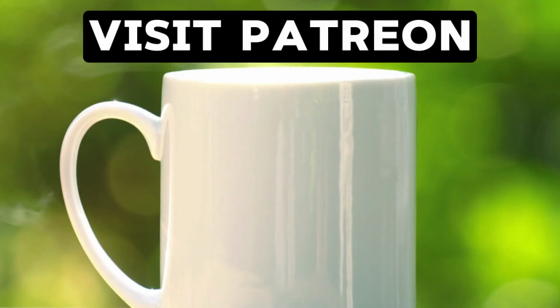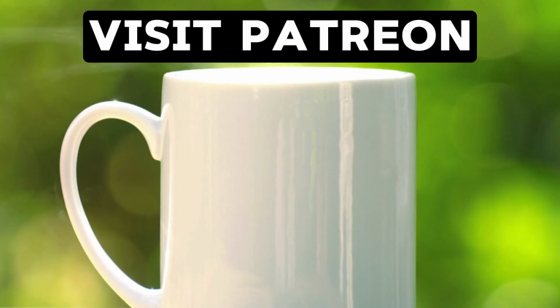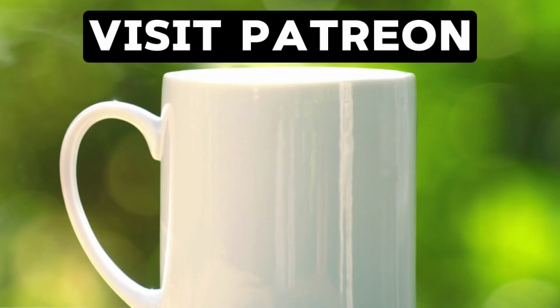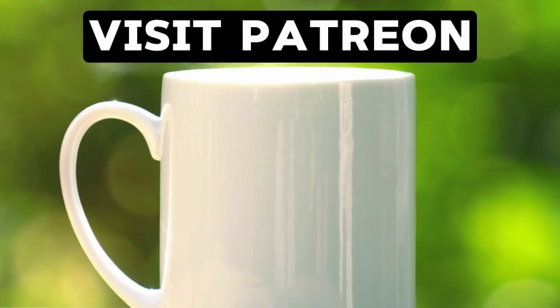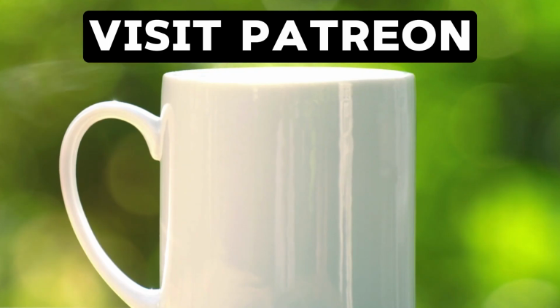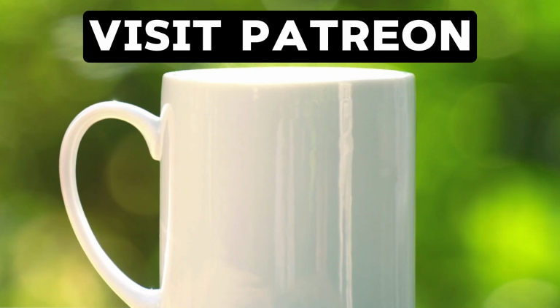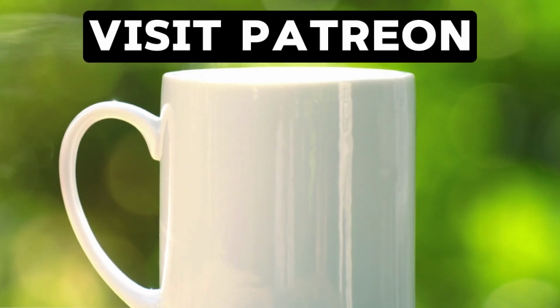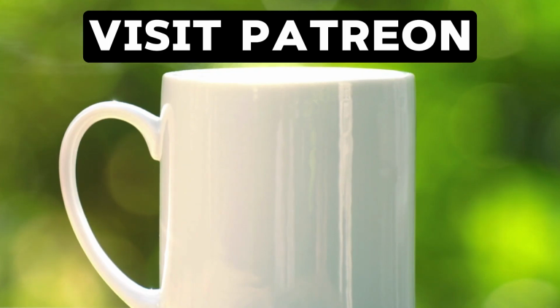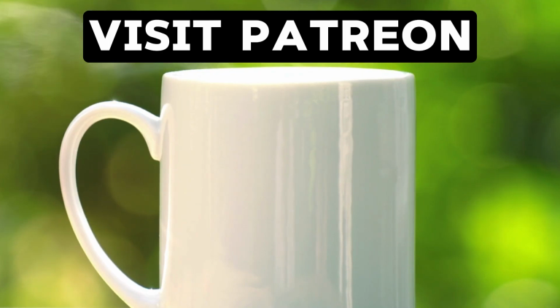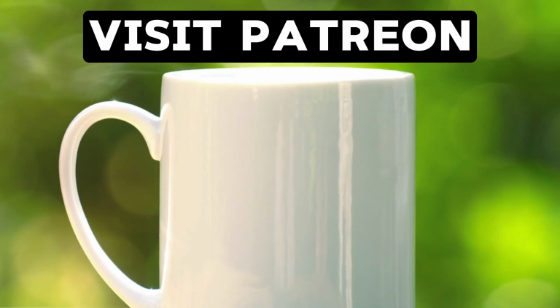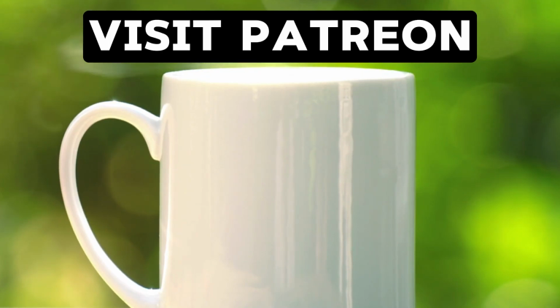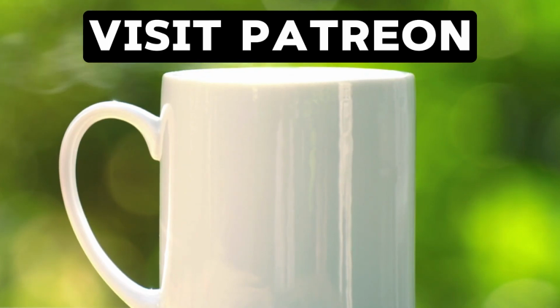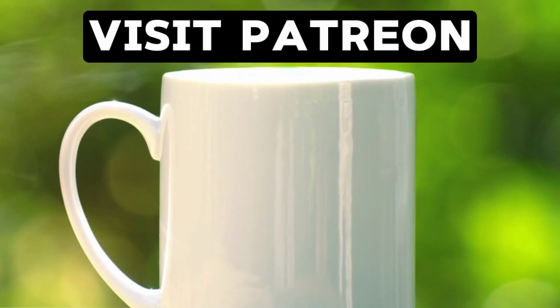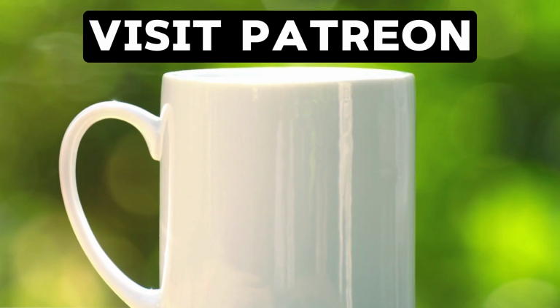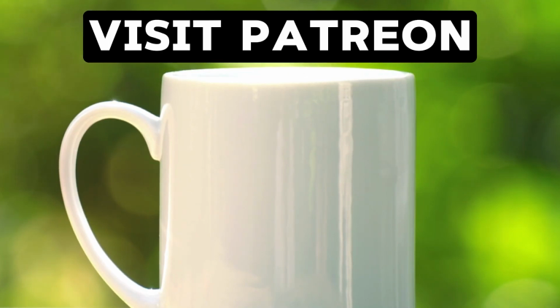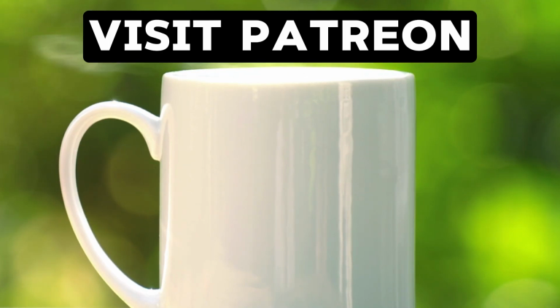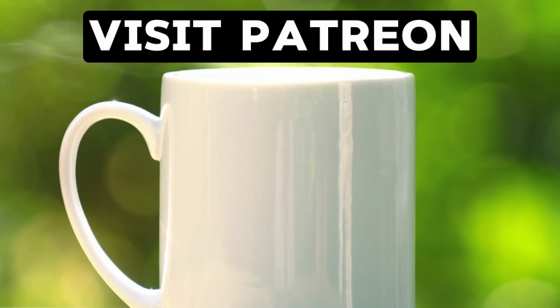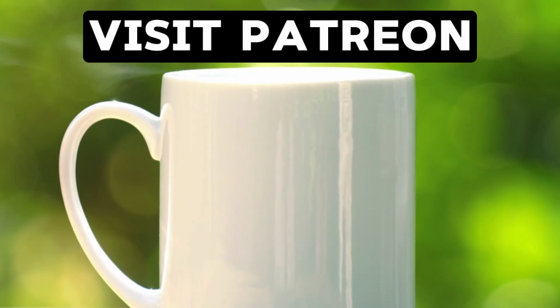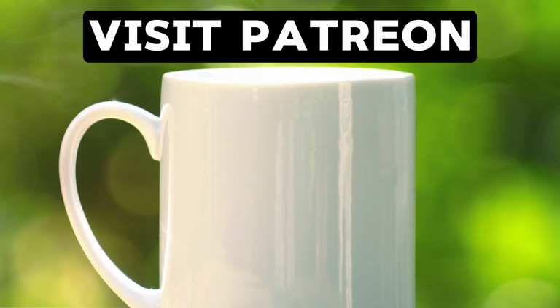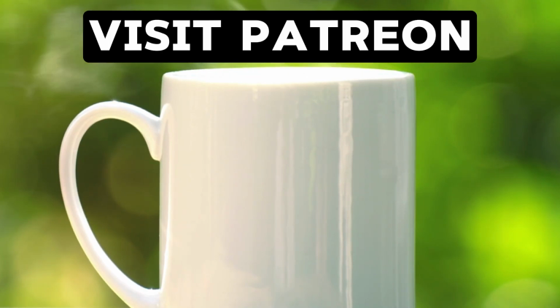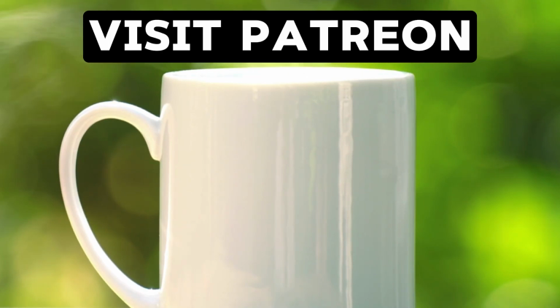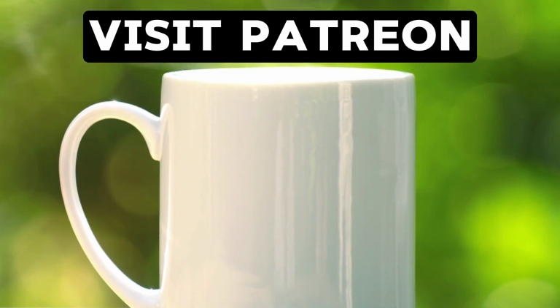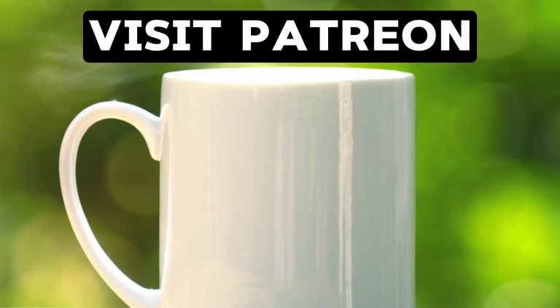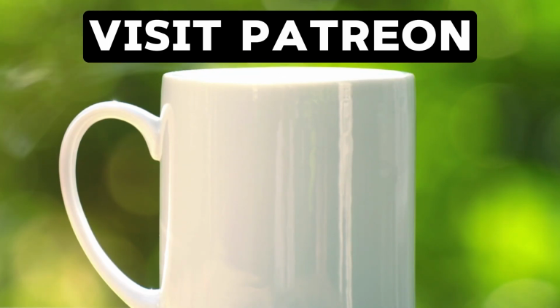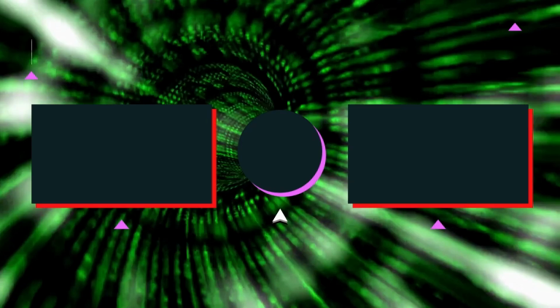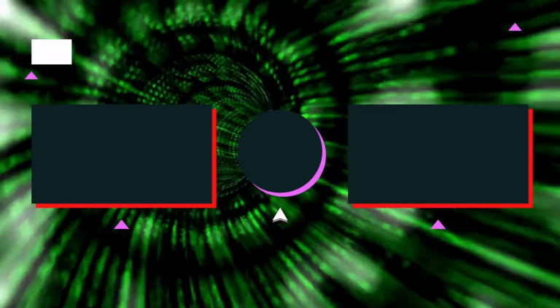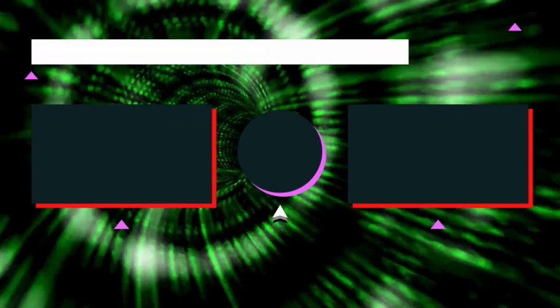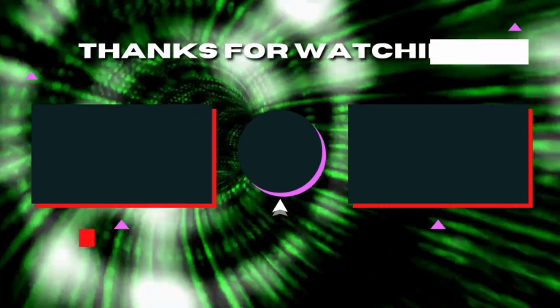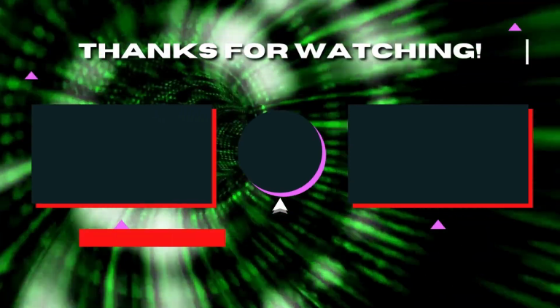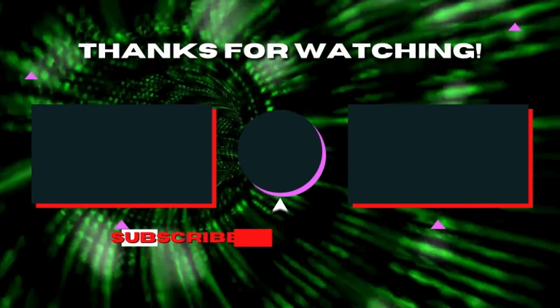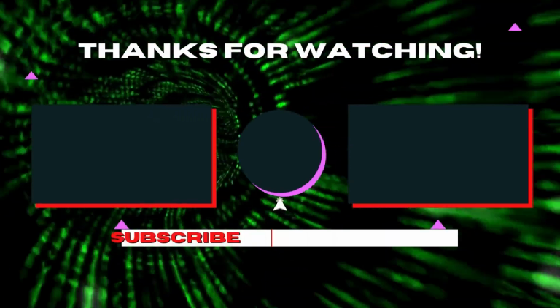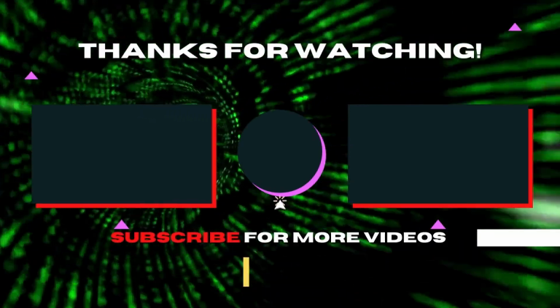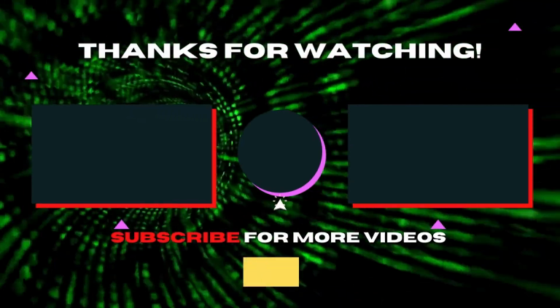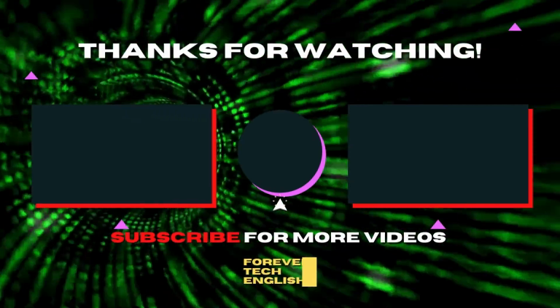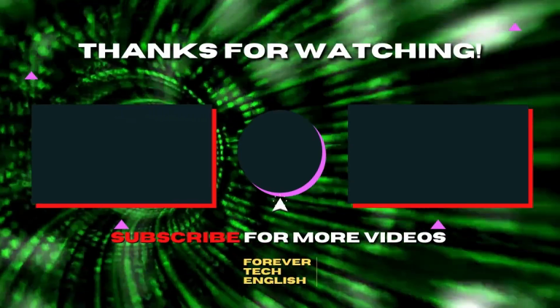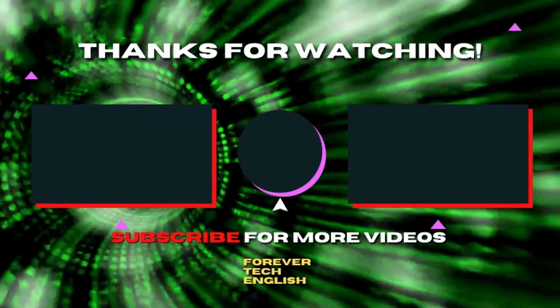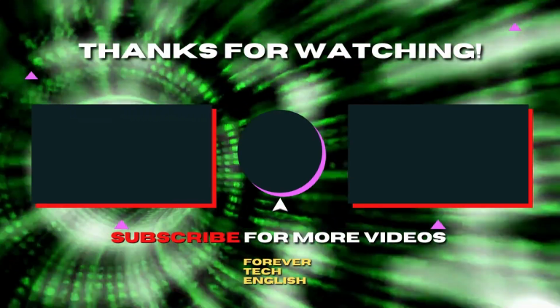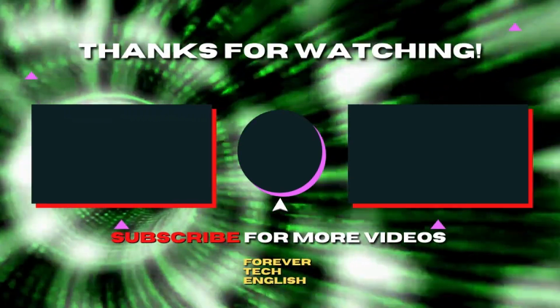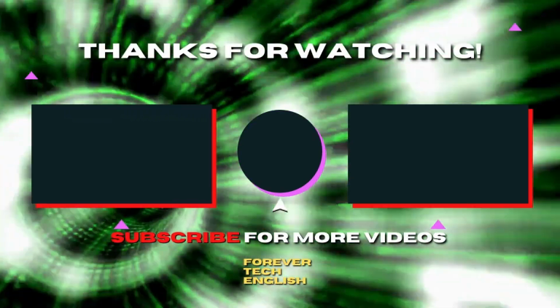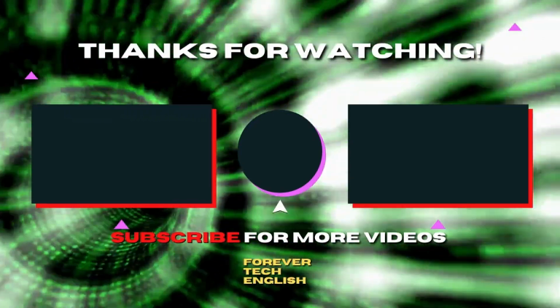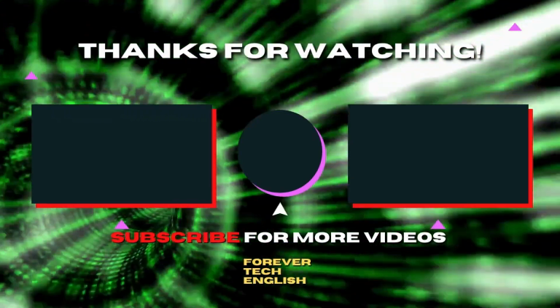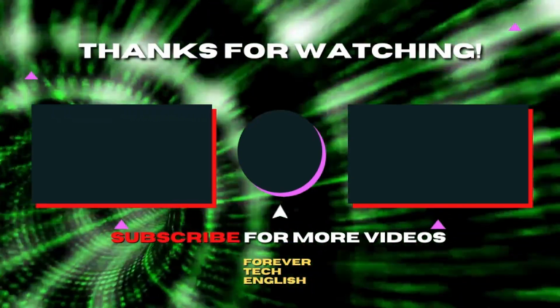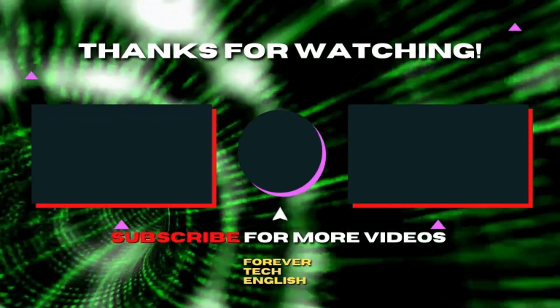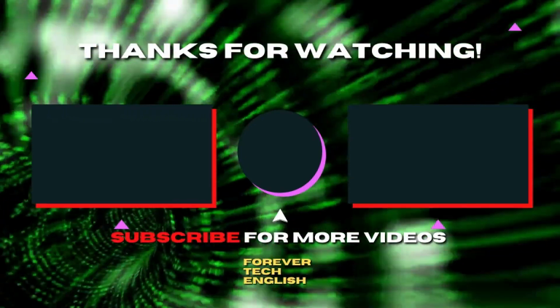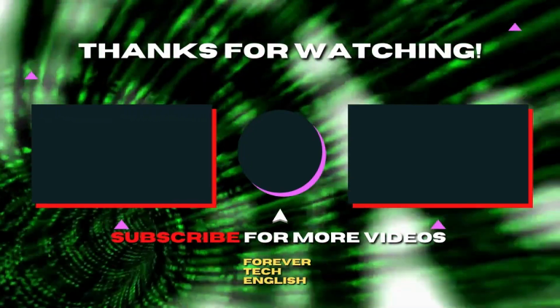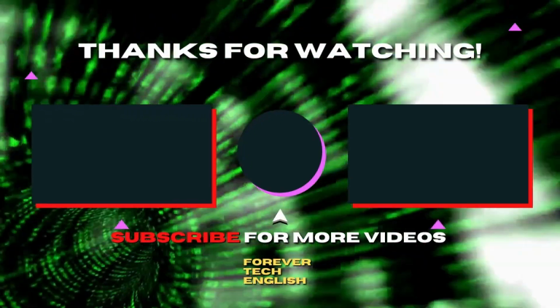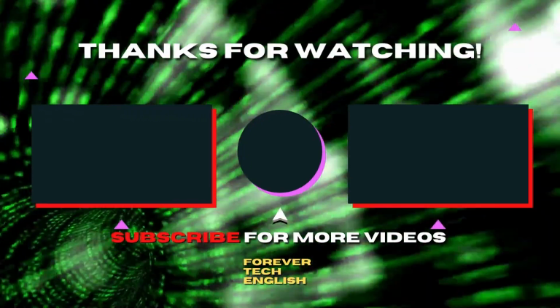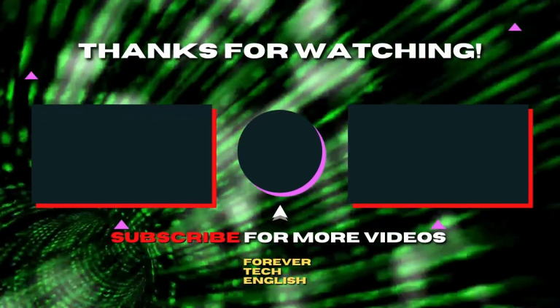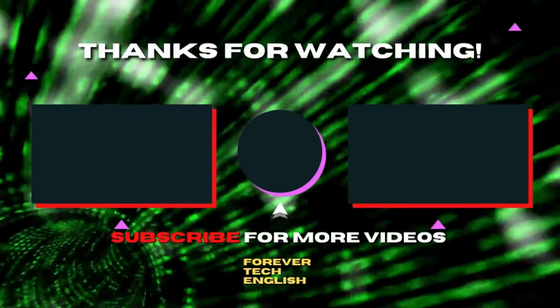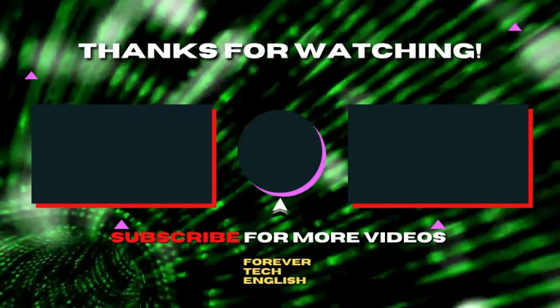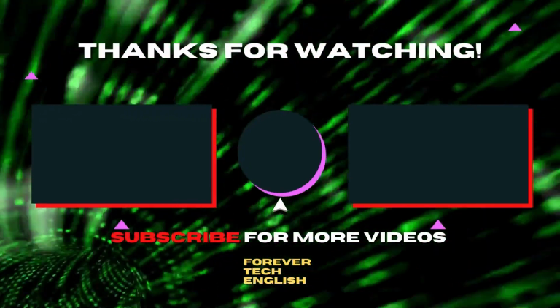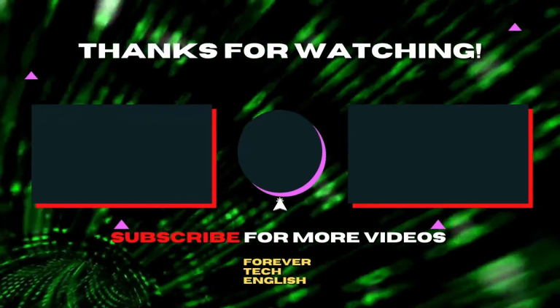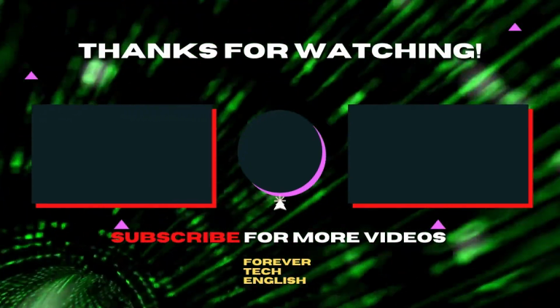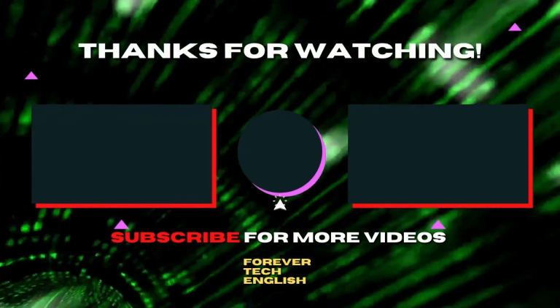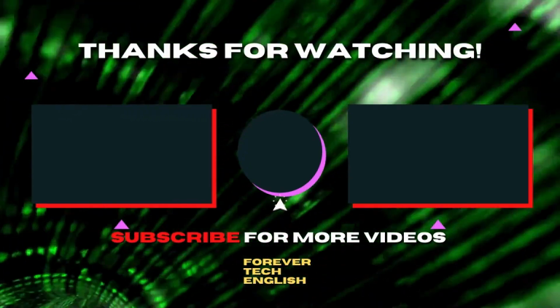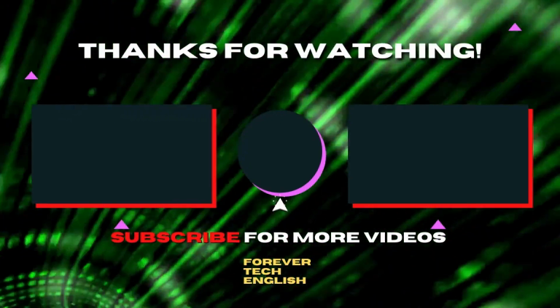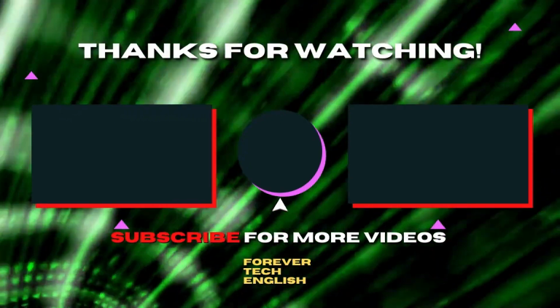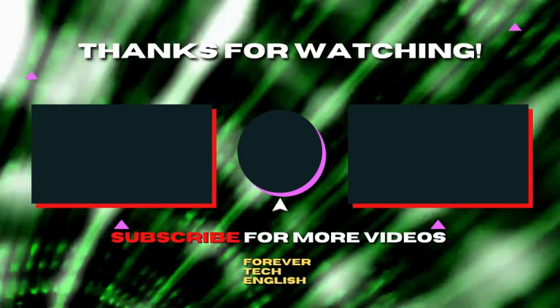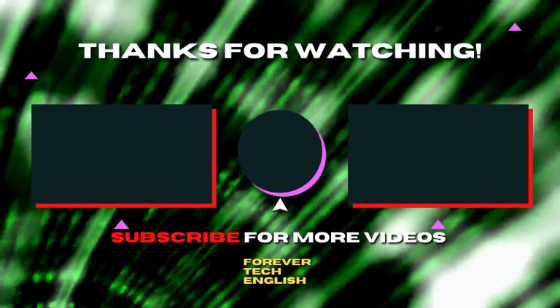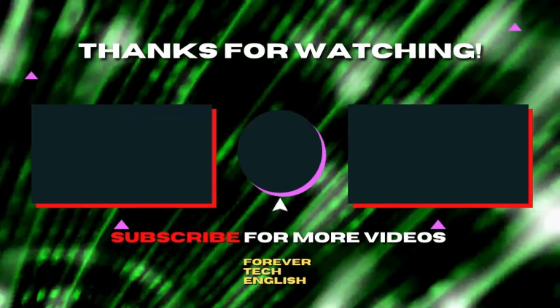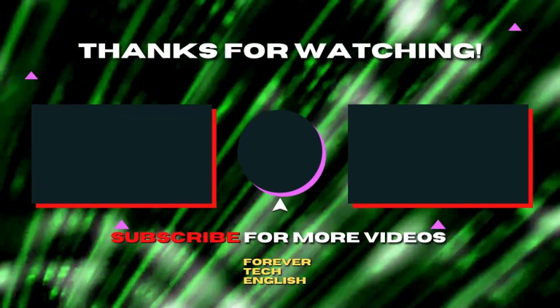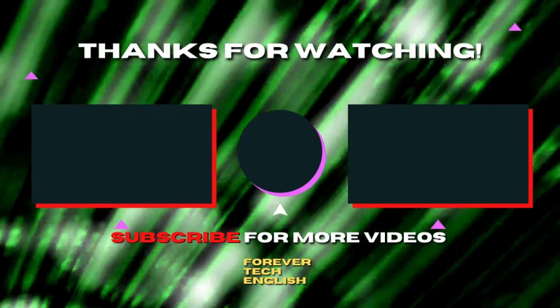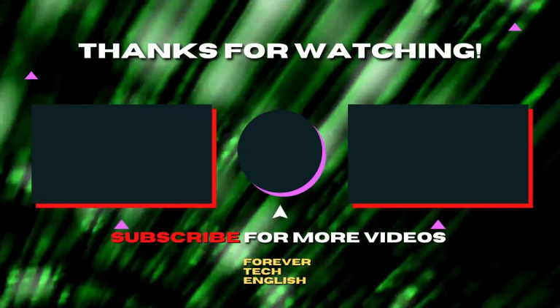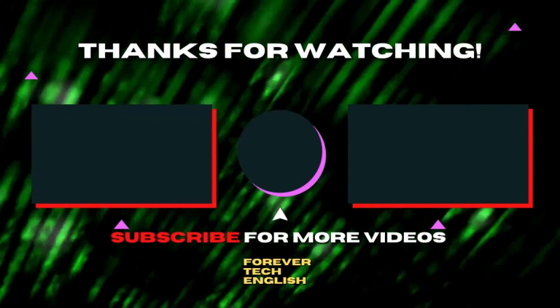You can also support me on Patreon. Click on the left or right thumbnail to watch our next videos, and subscribe.